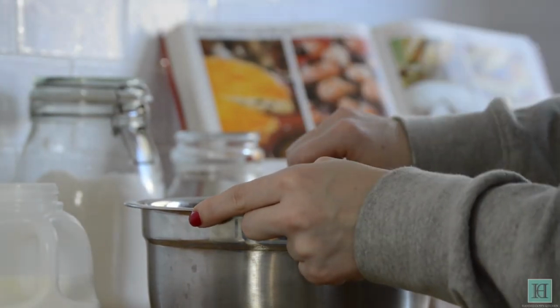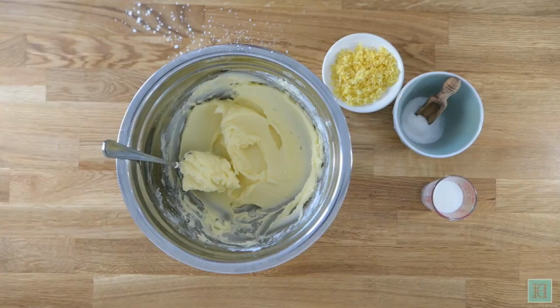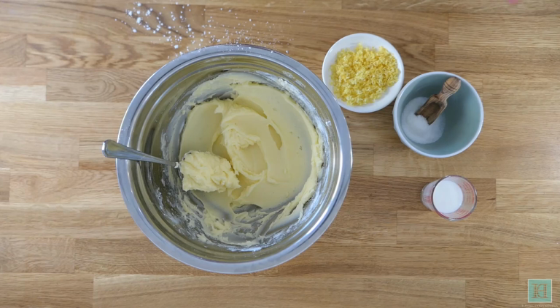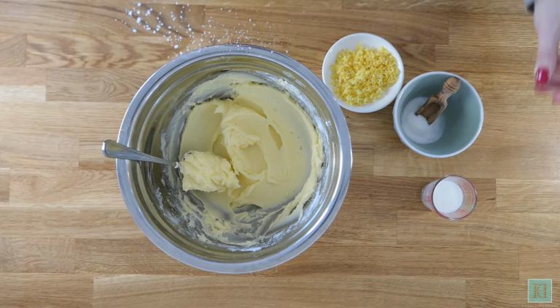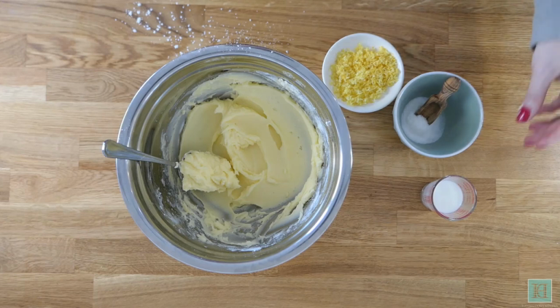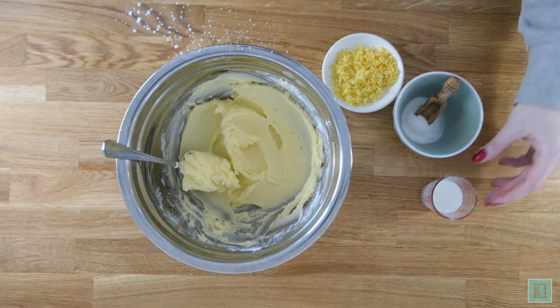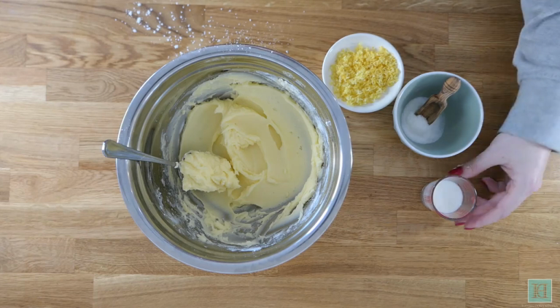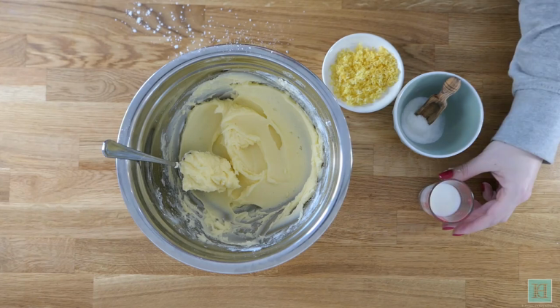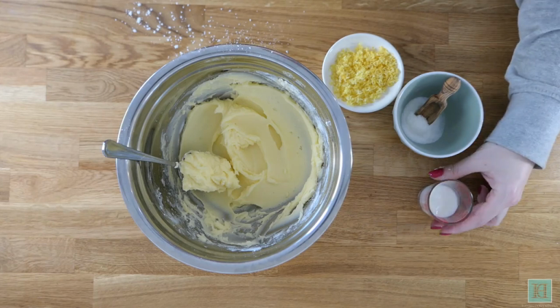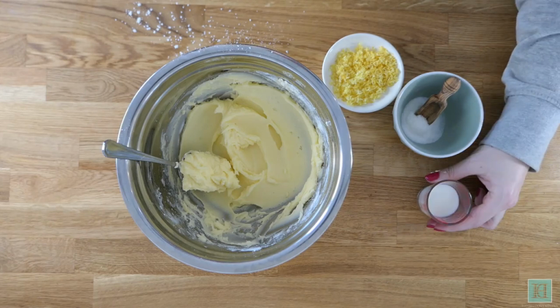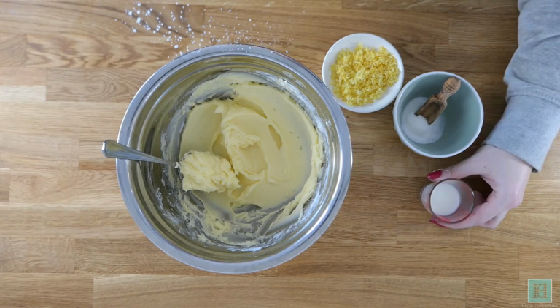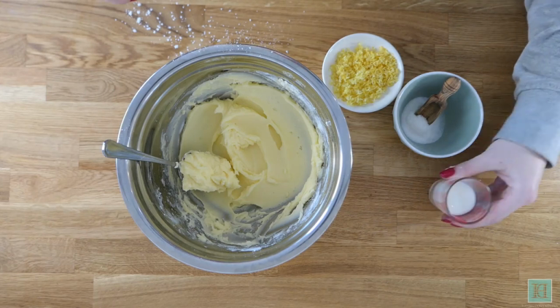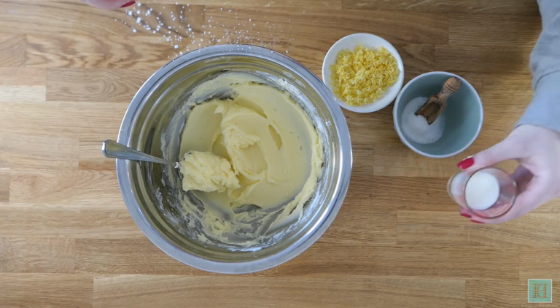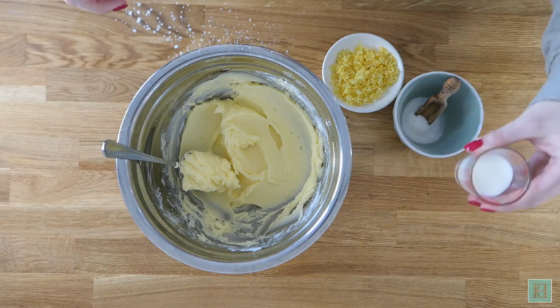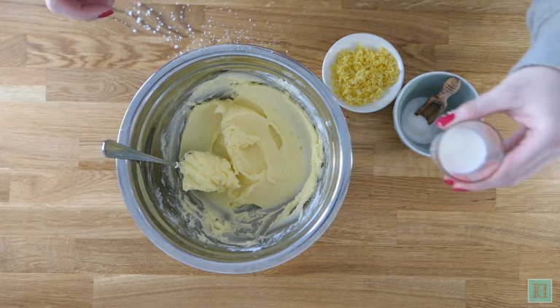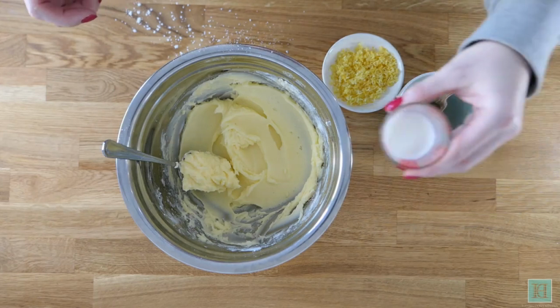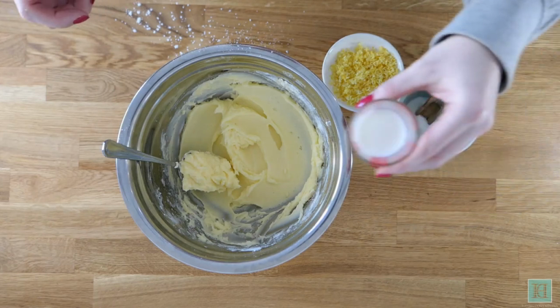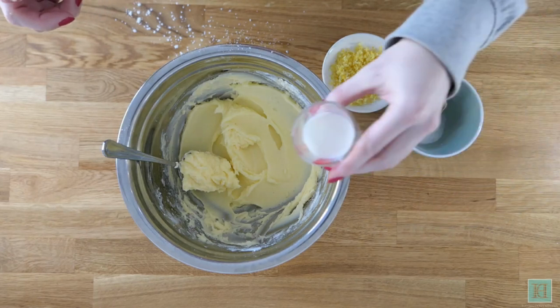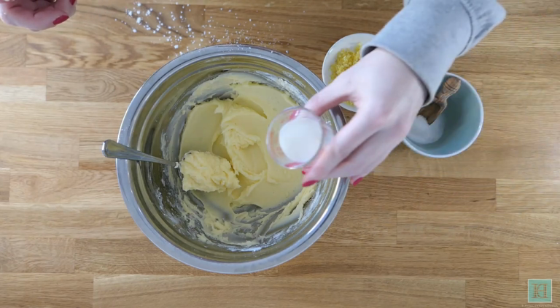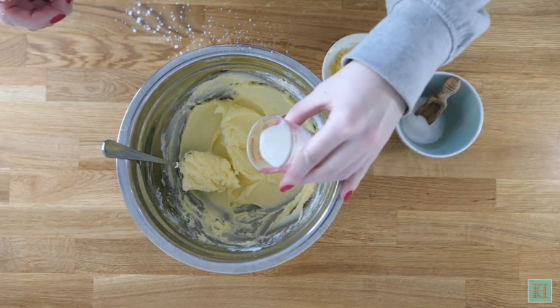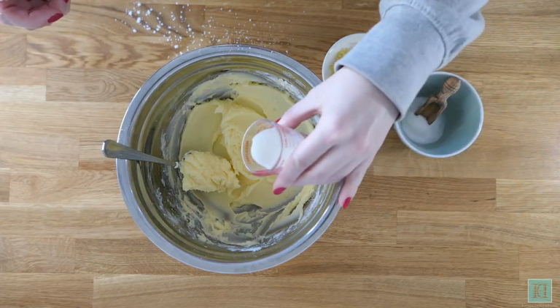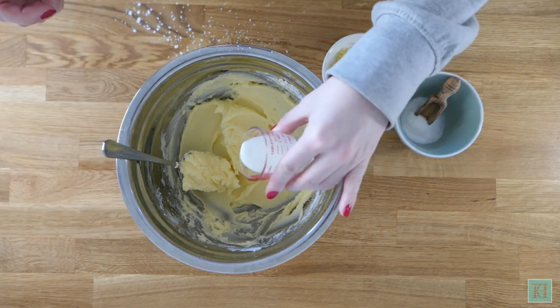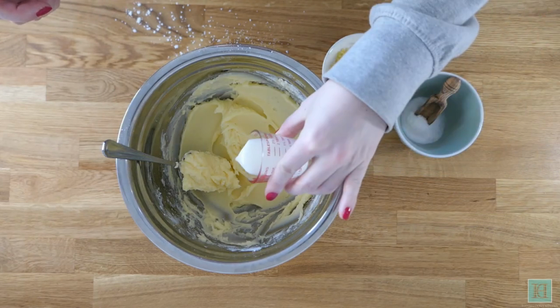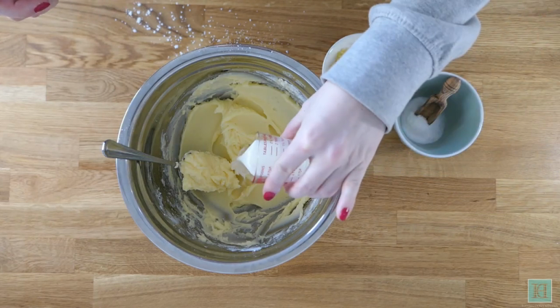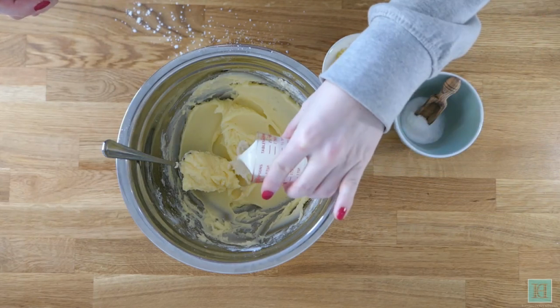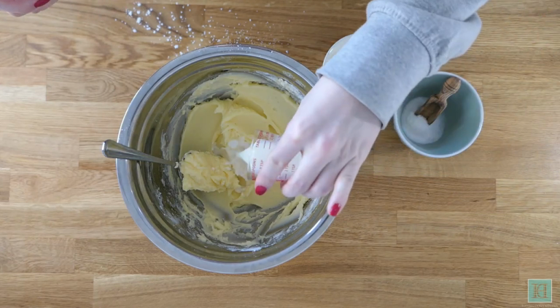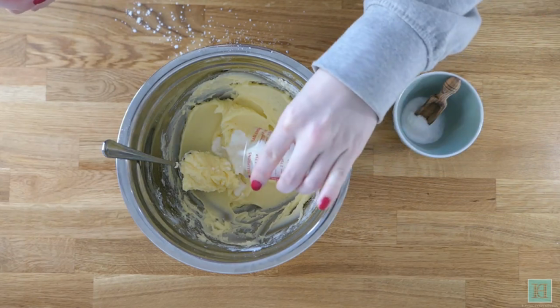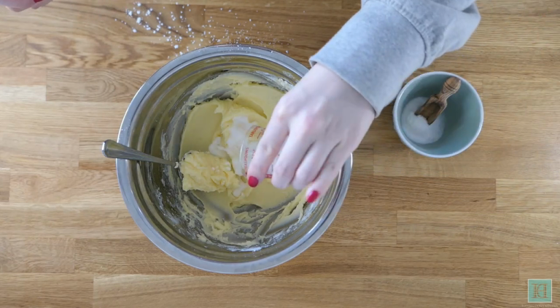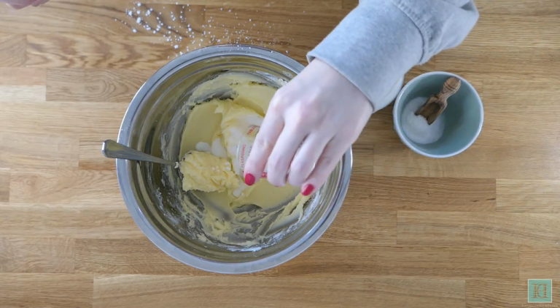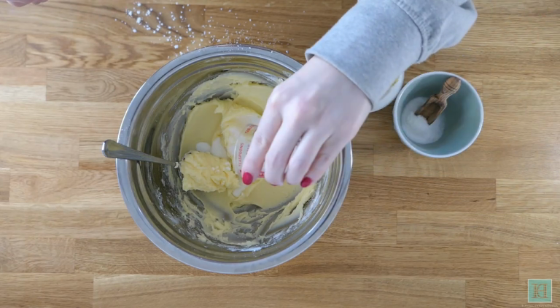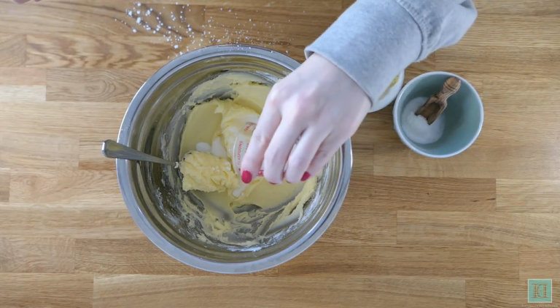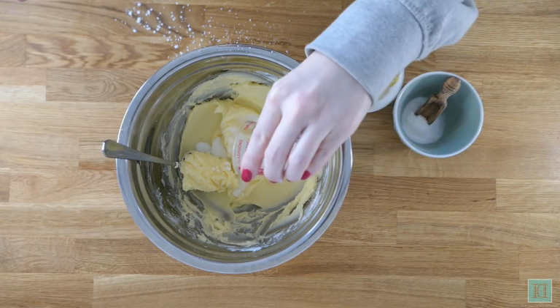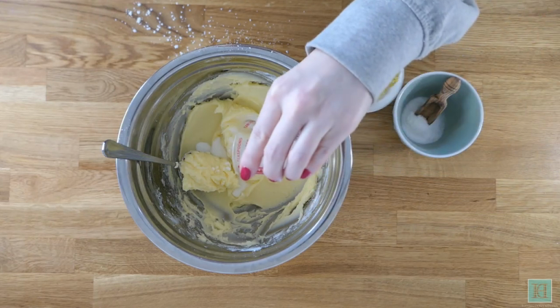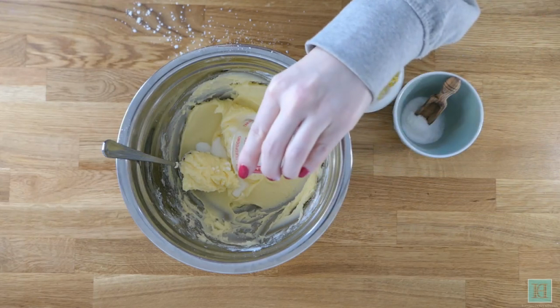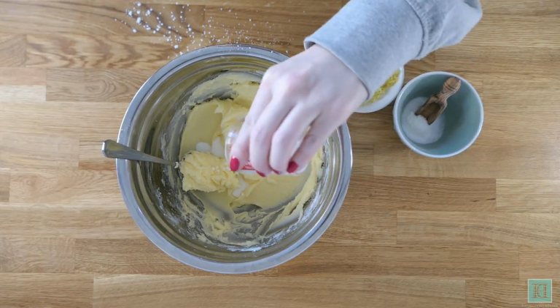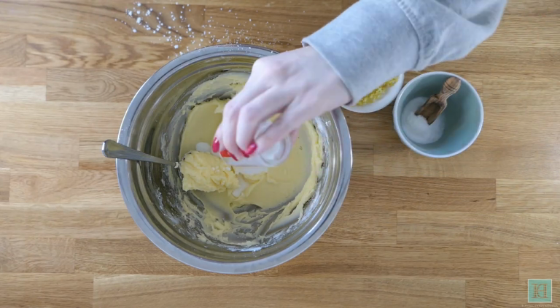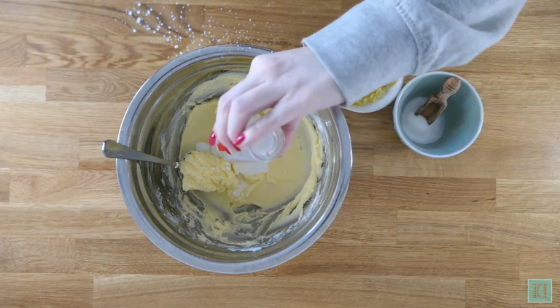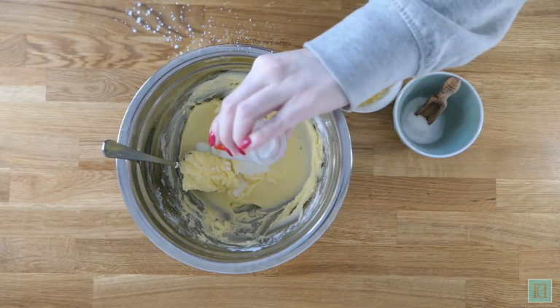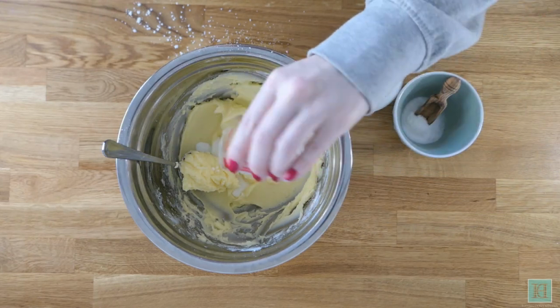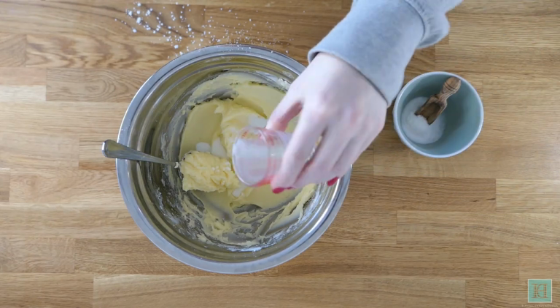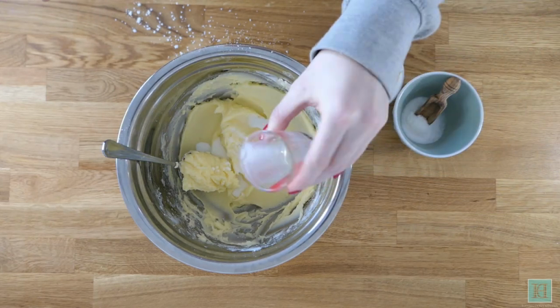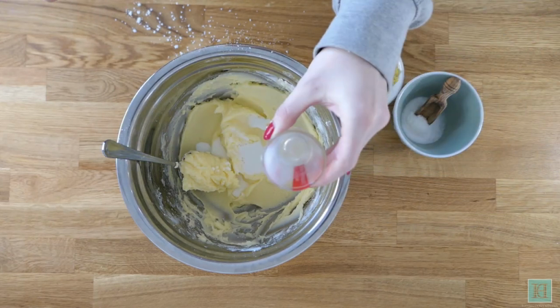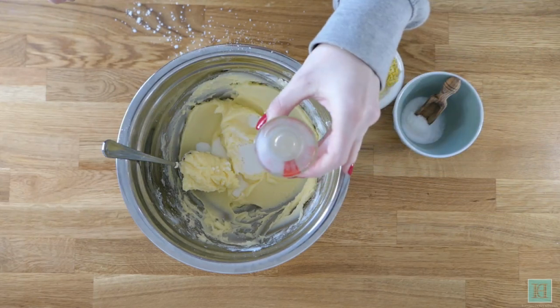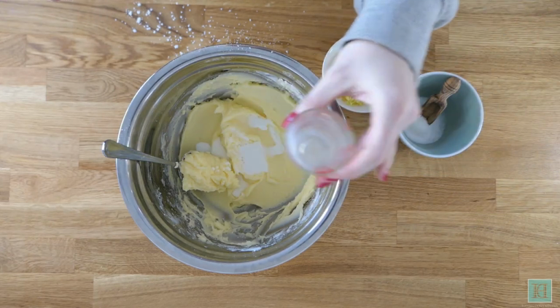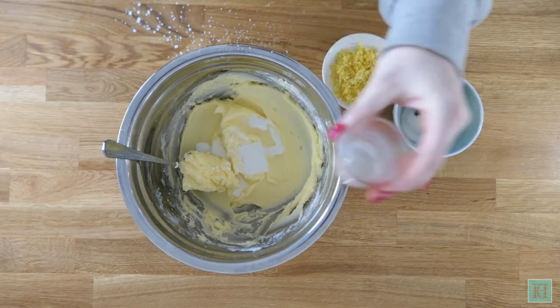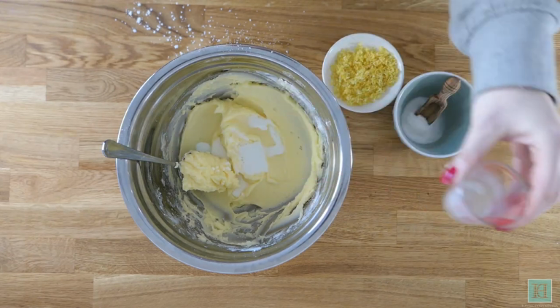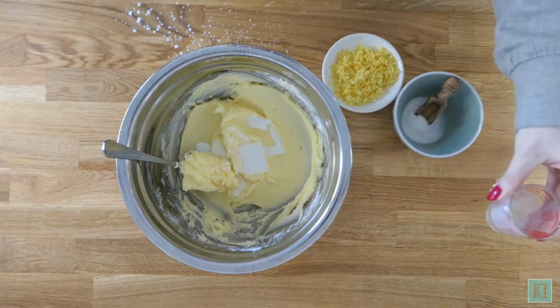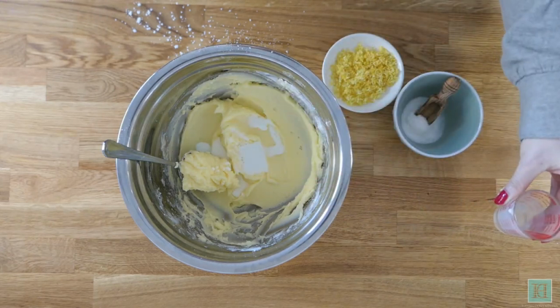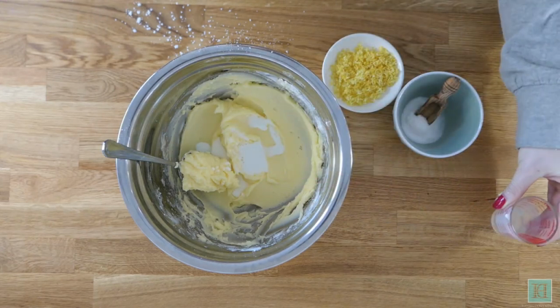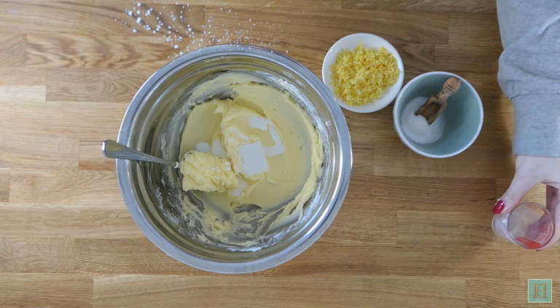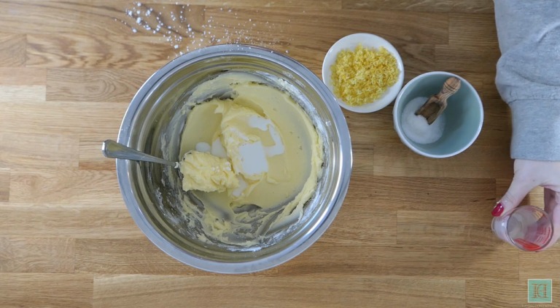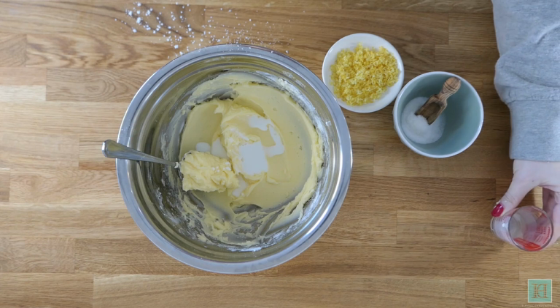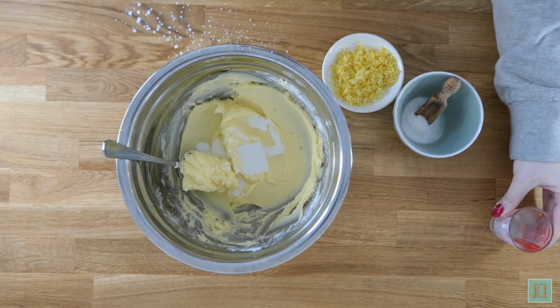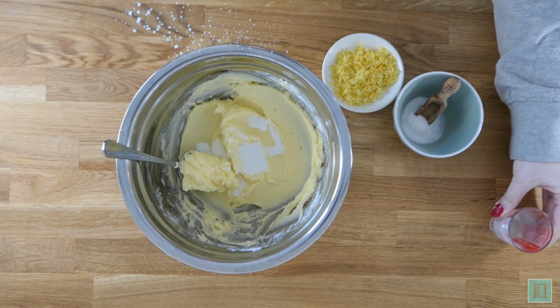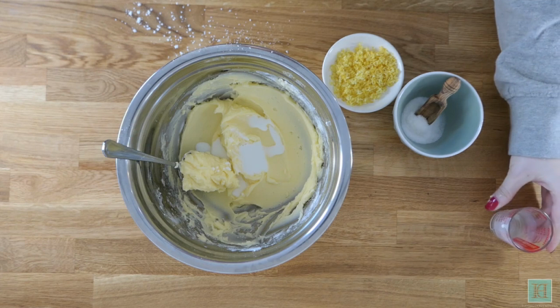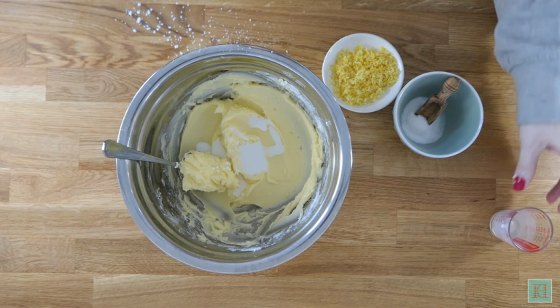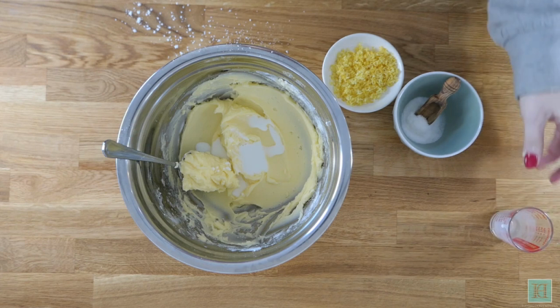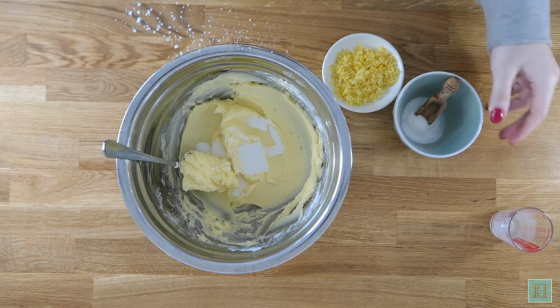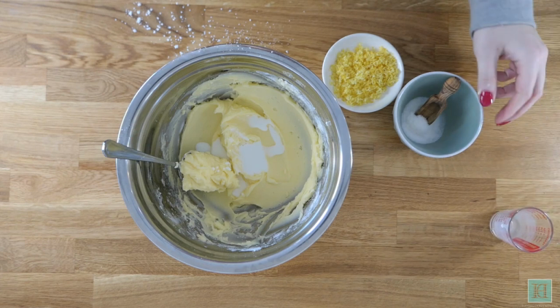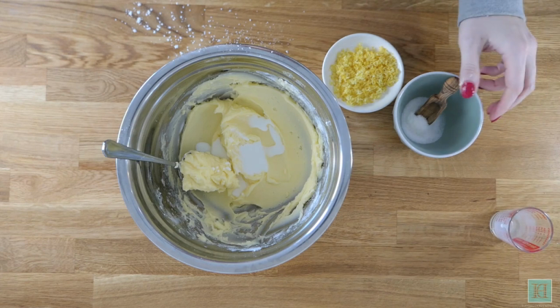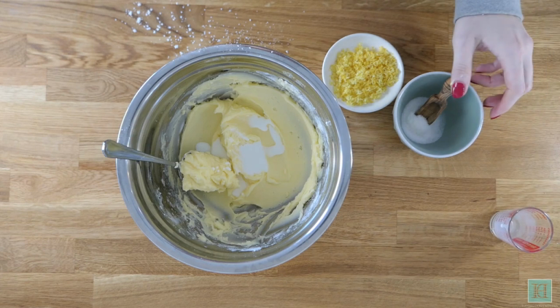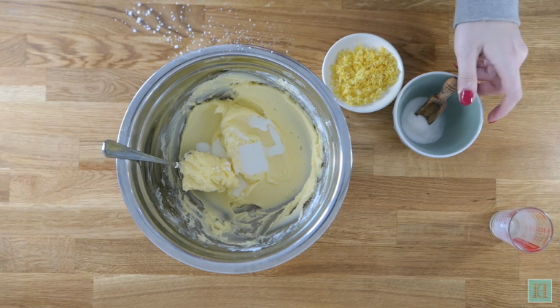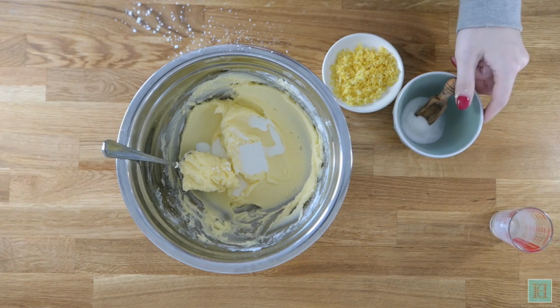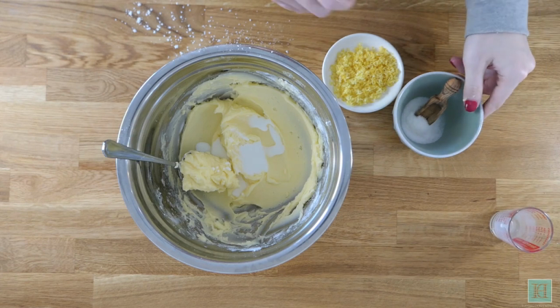Next add in the milk, the salt, and the lemon rind and beat these together until fully combined.